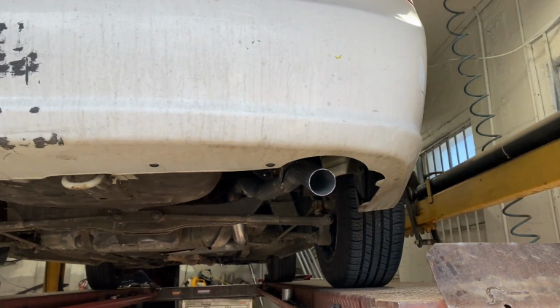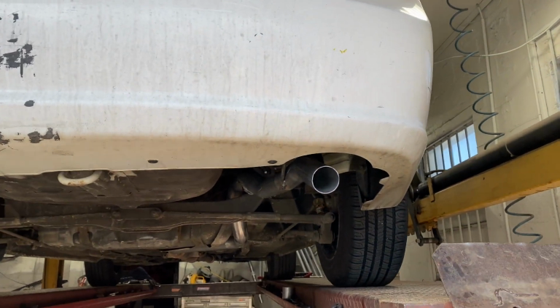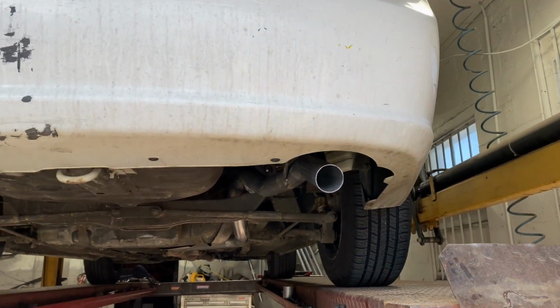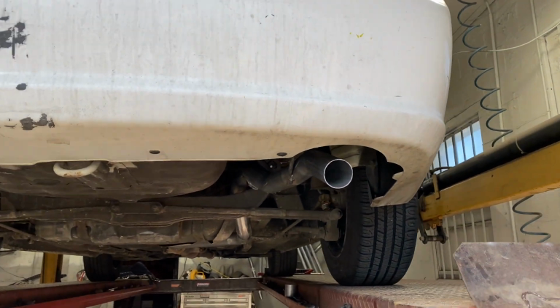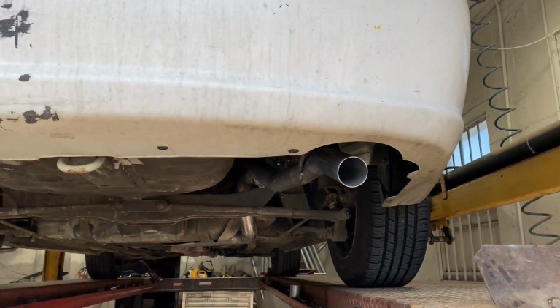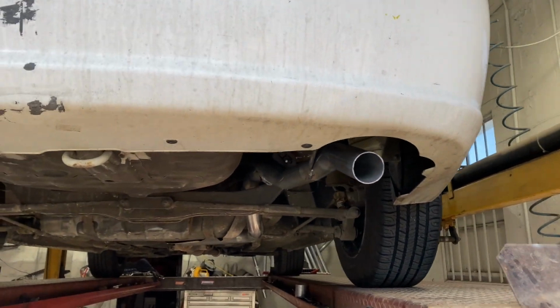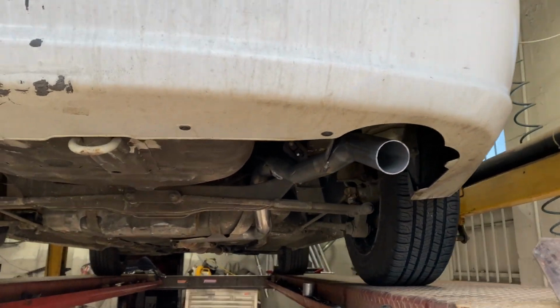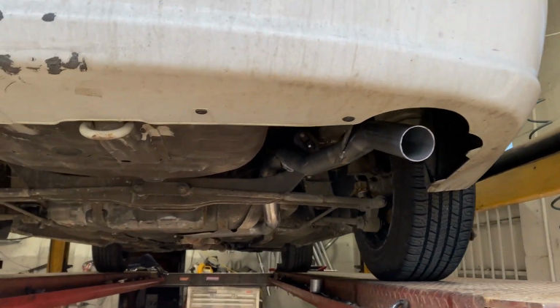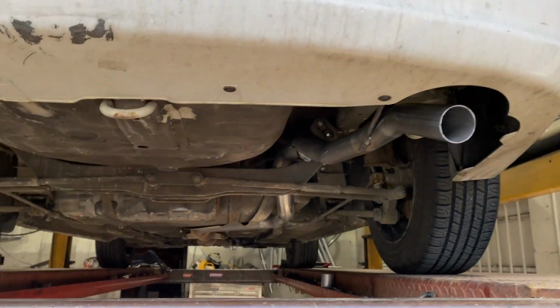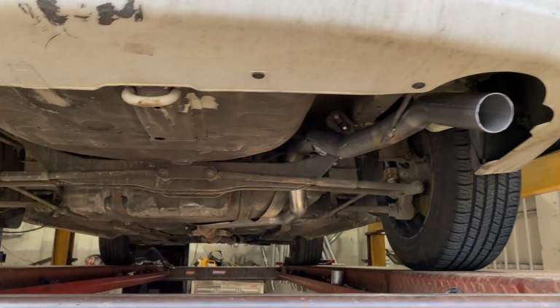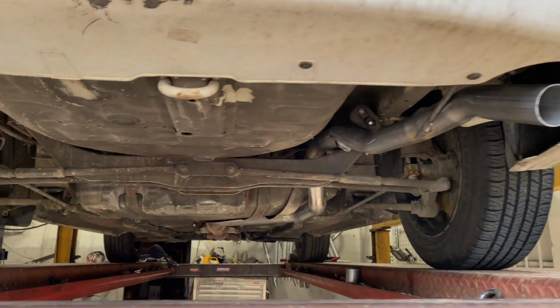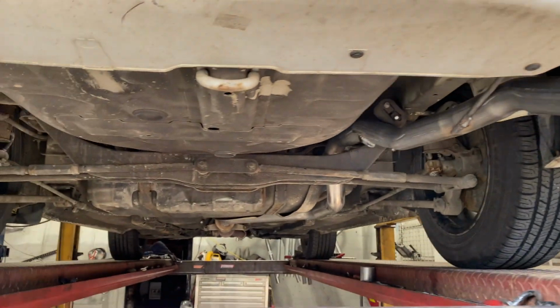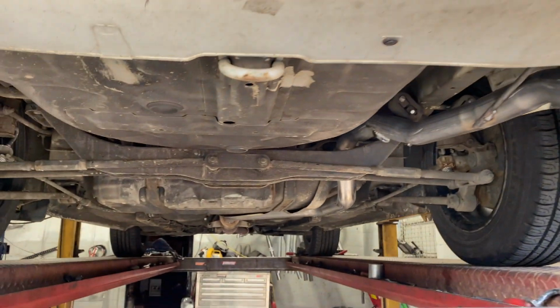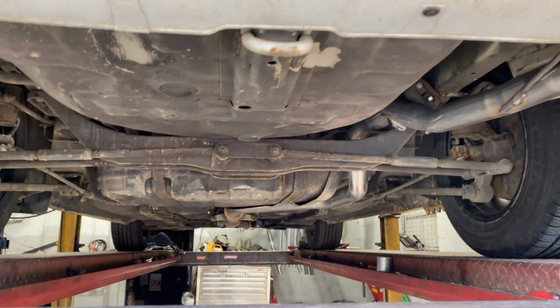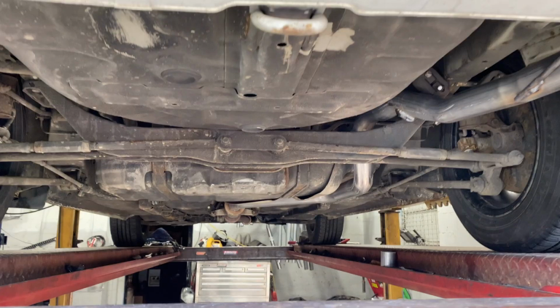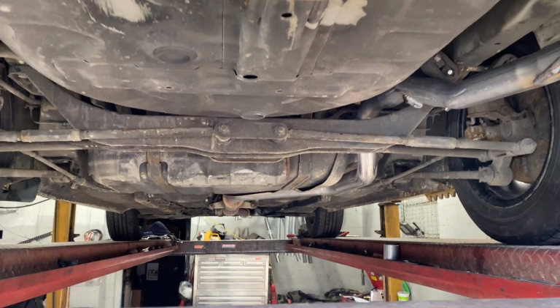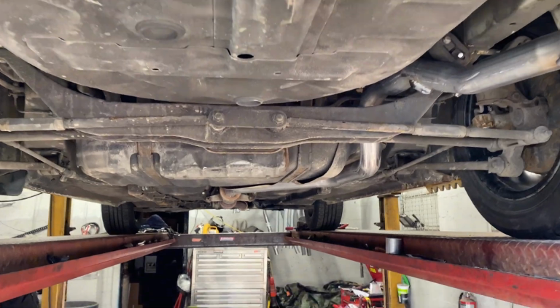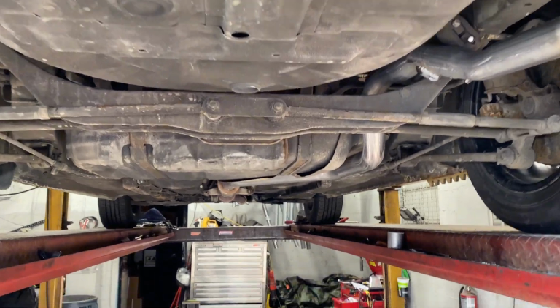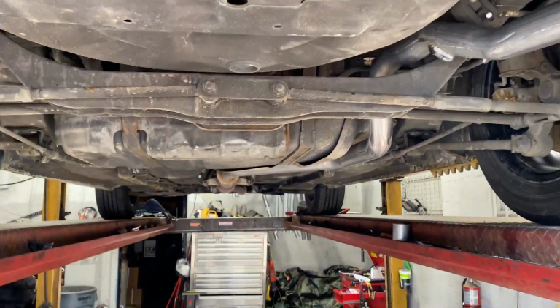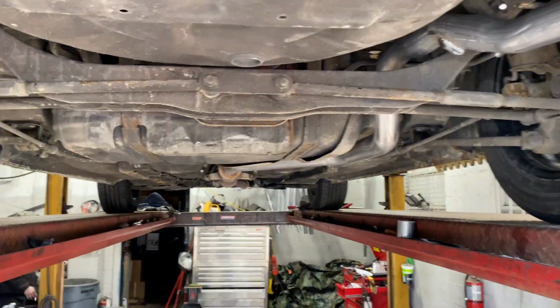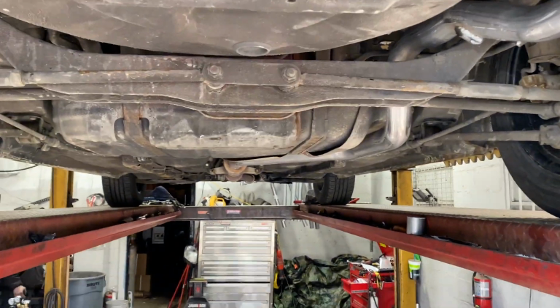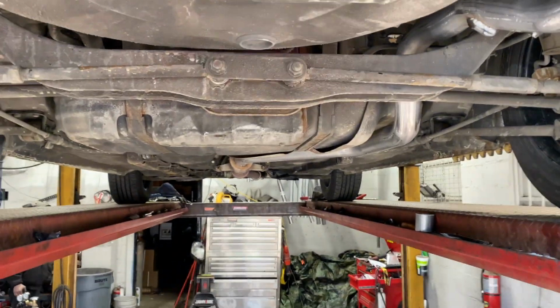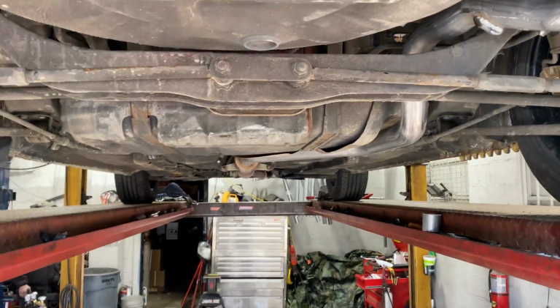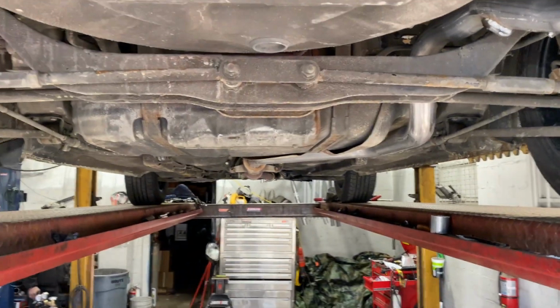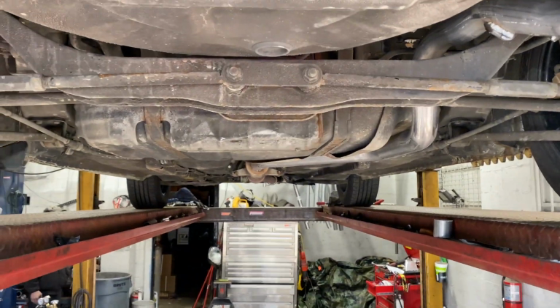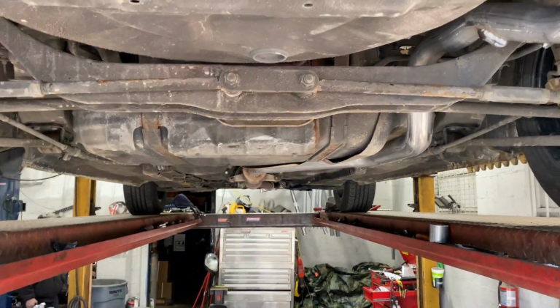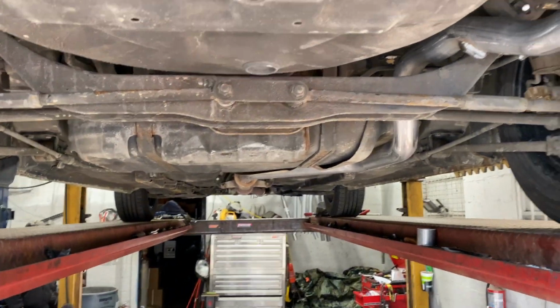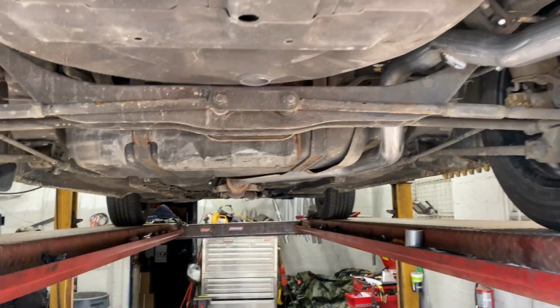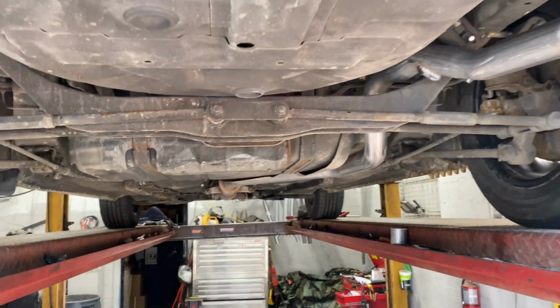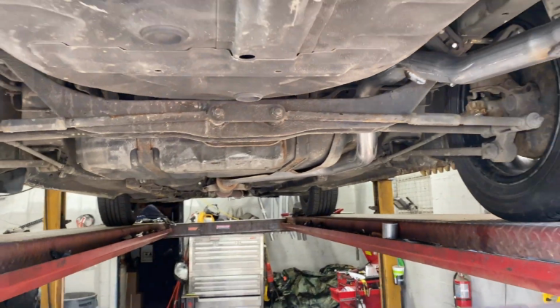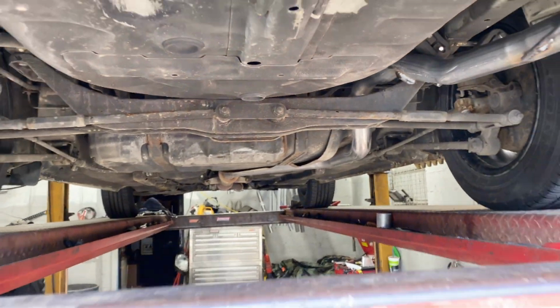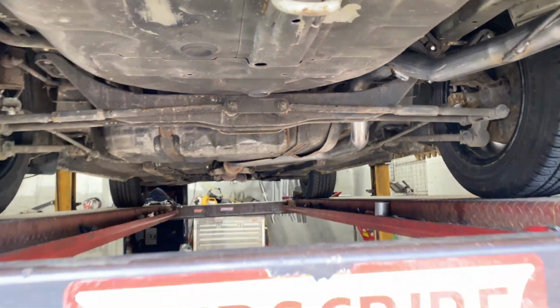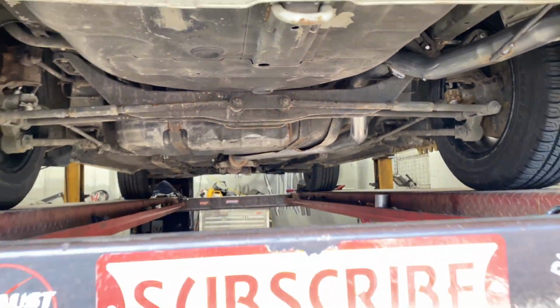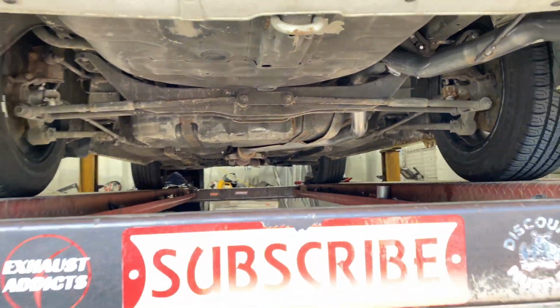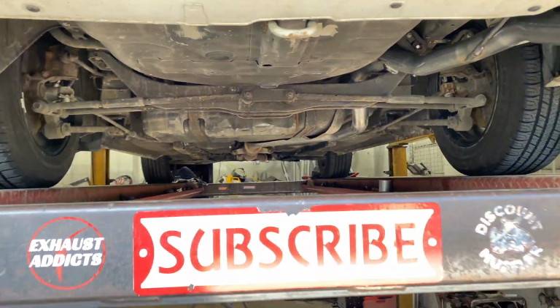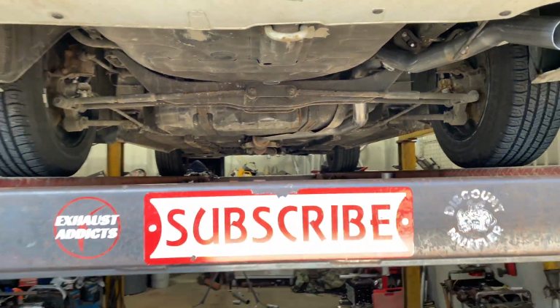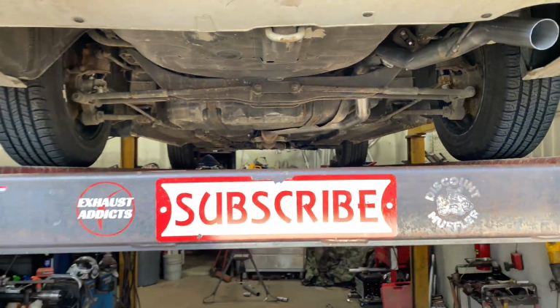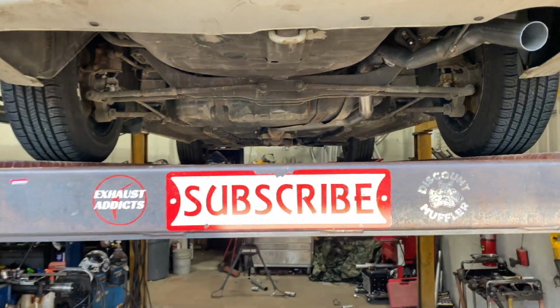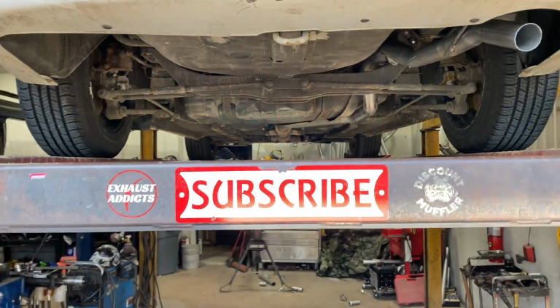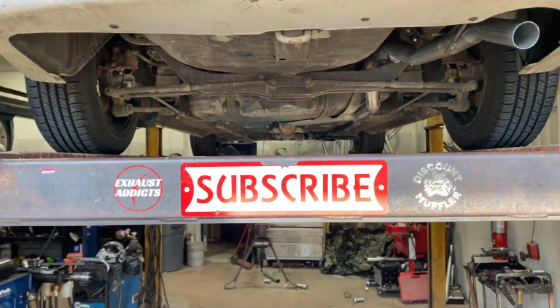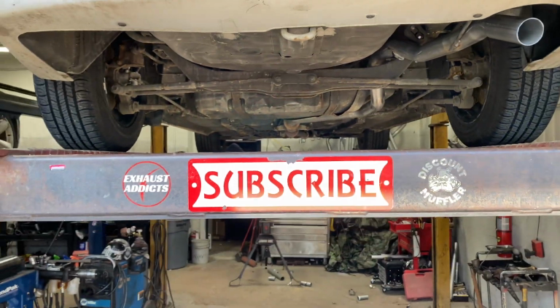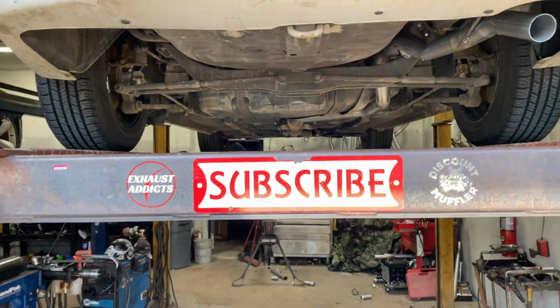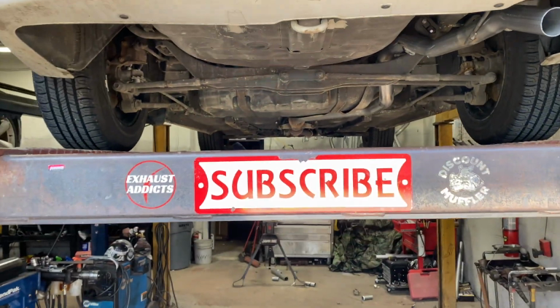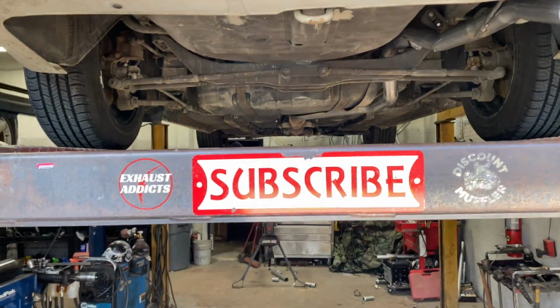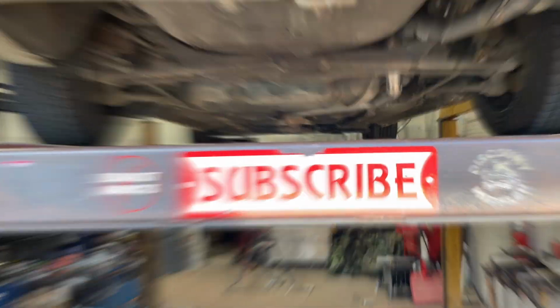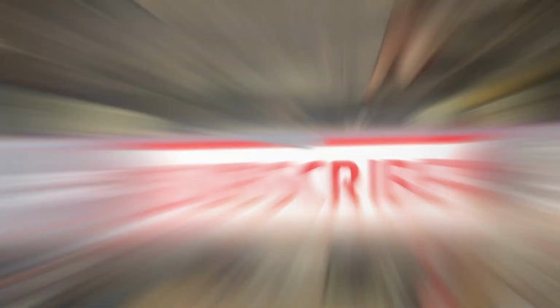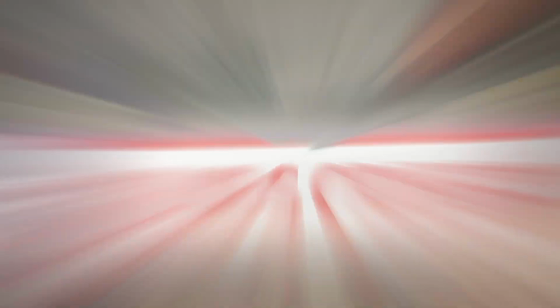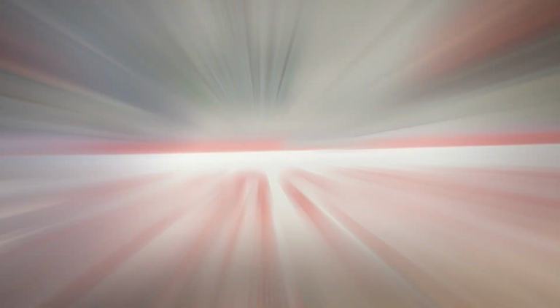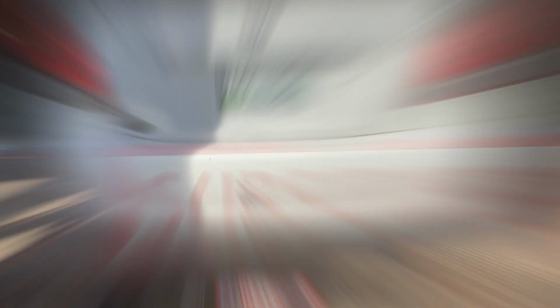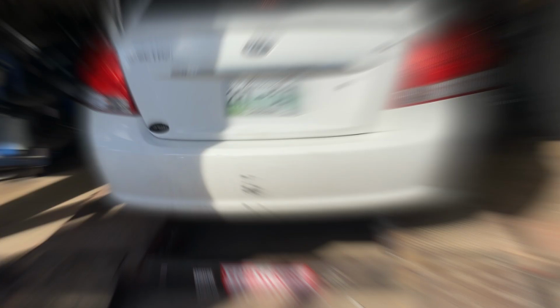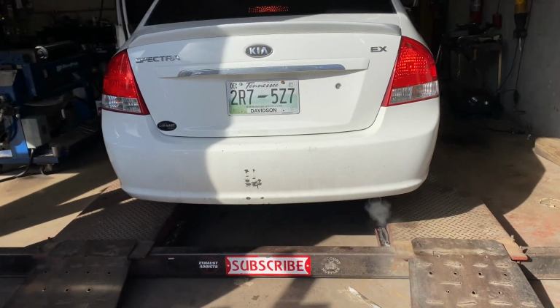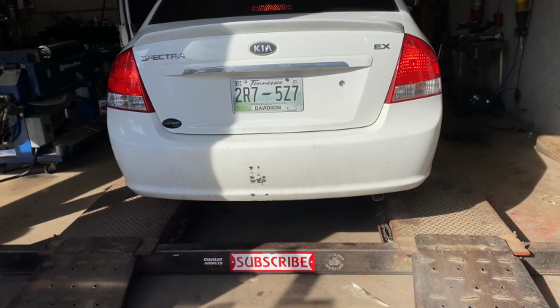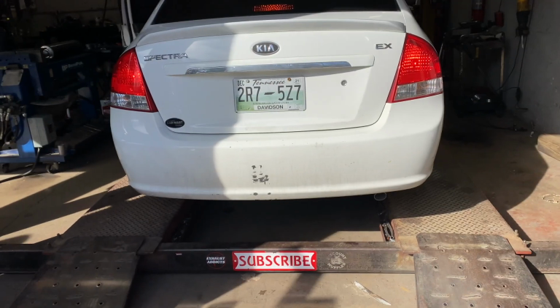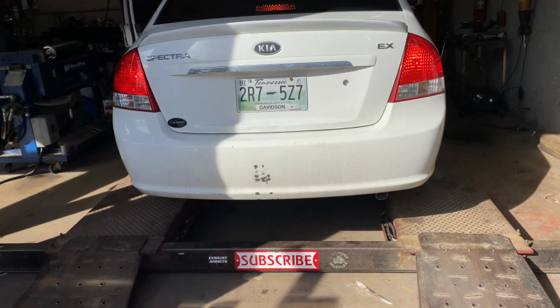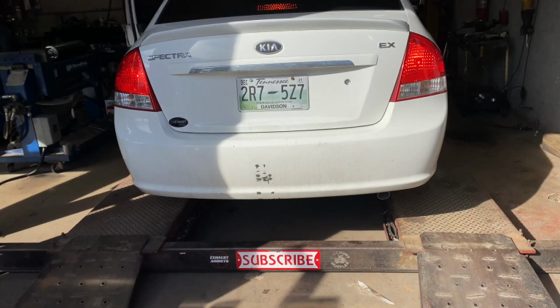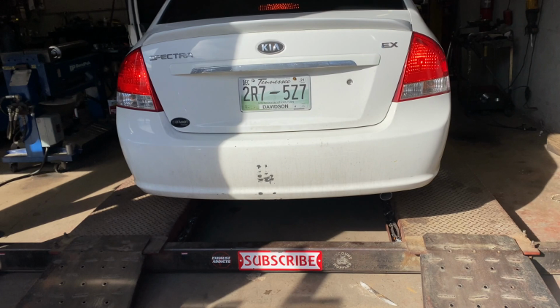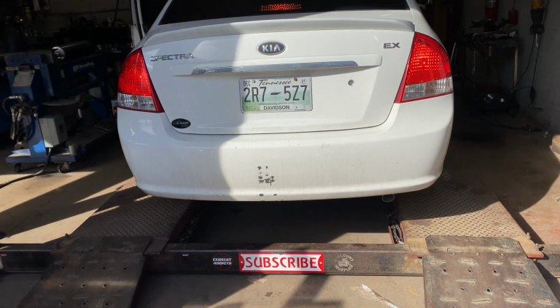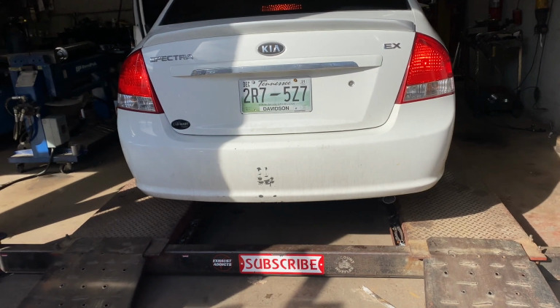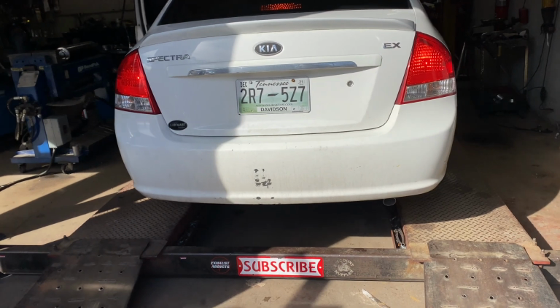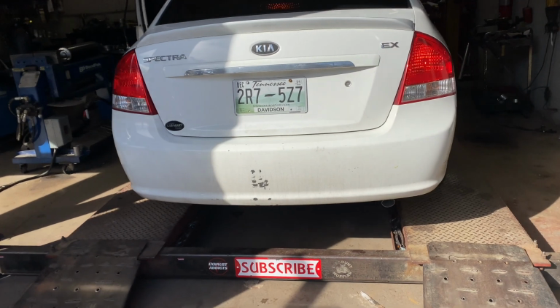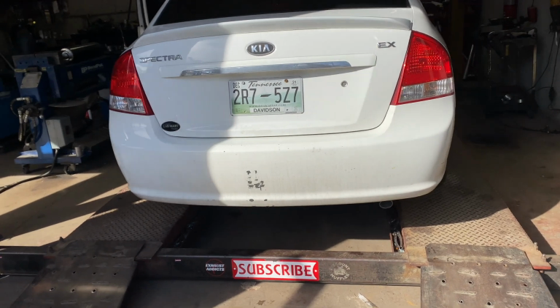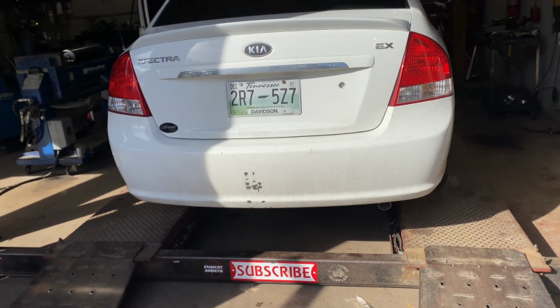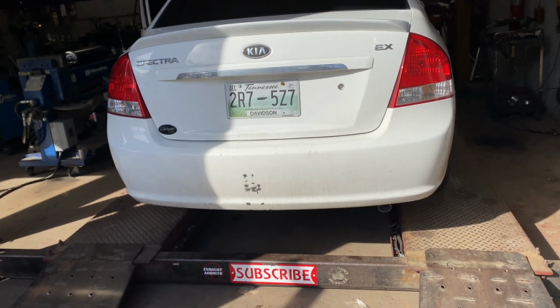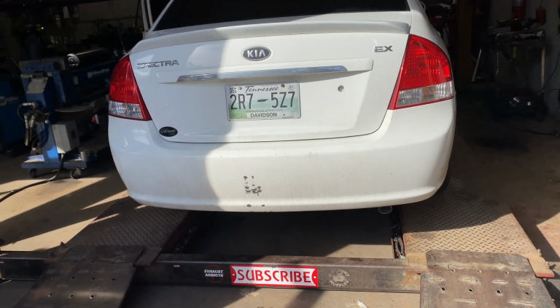As part of the deal, he's gonna bring it back and we're gonna put a tip on it — that's why we did it that way for him. And like always guys, please subscribe.